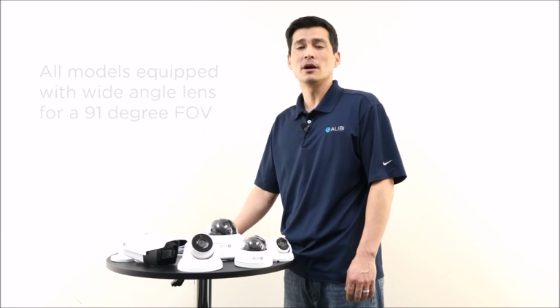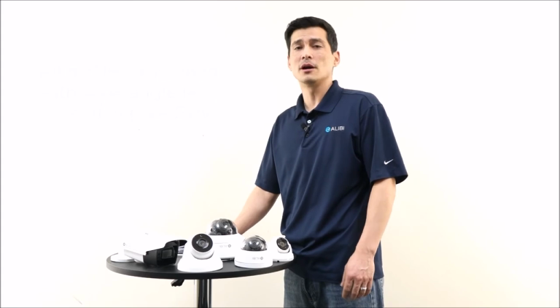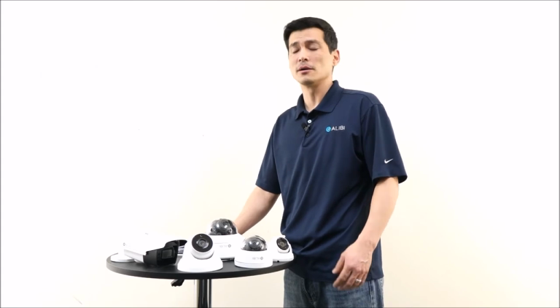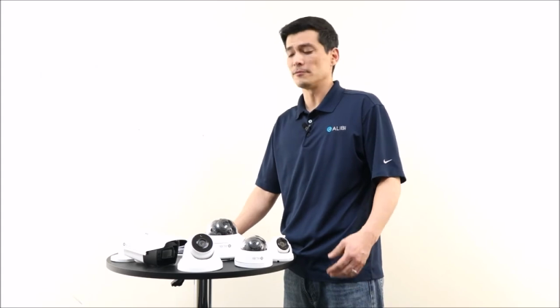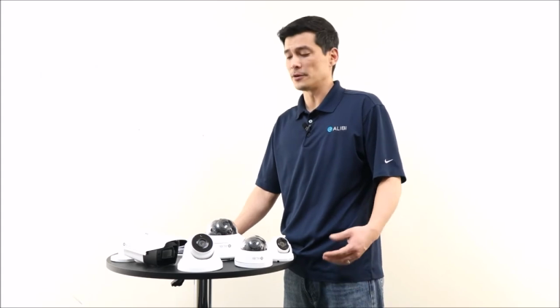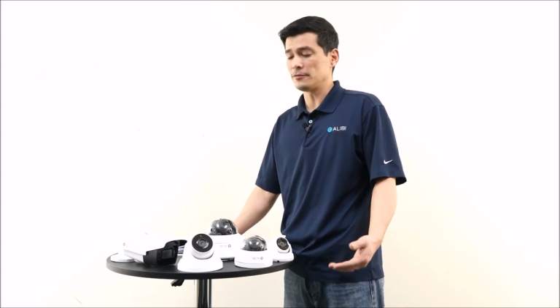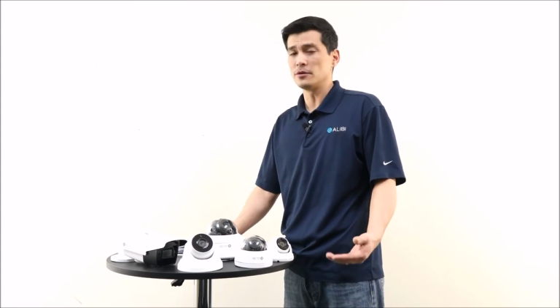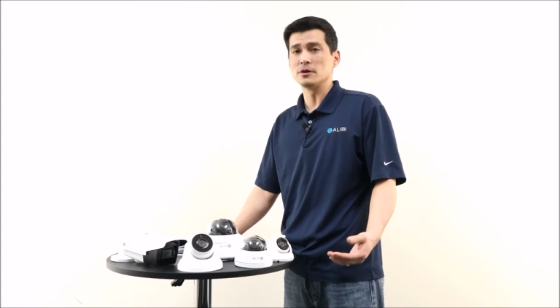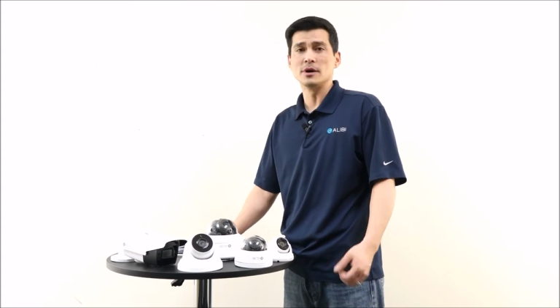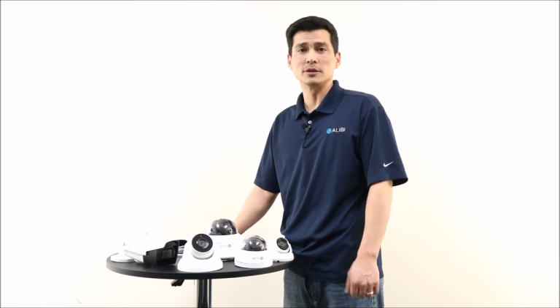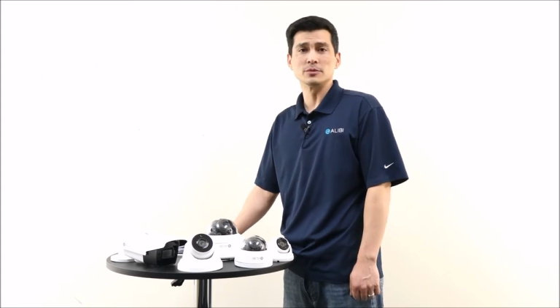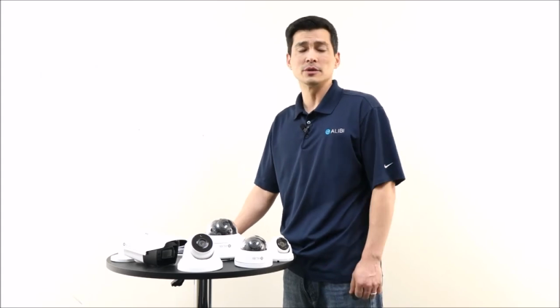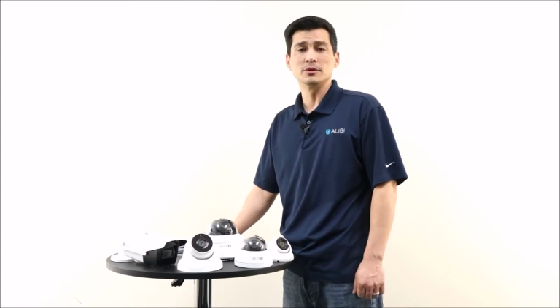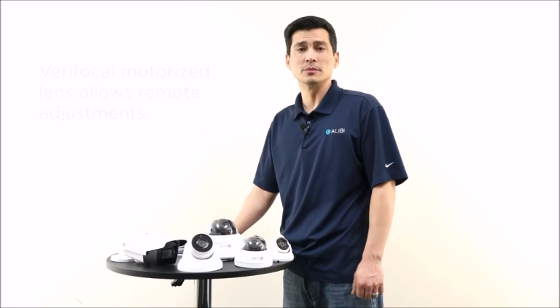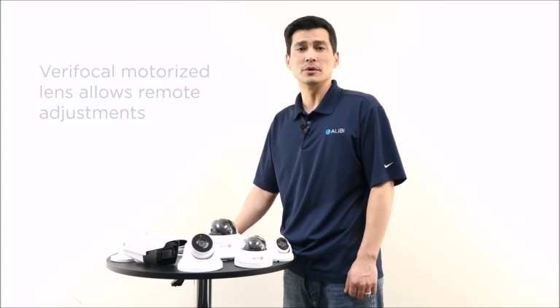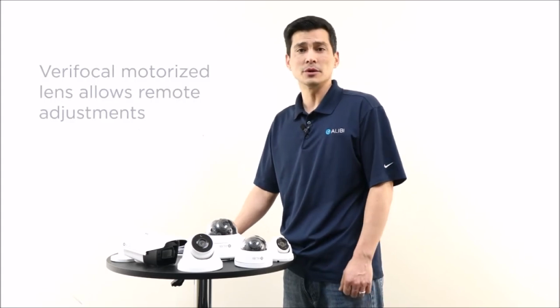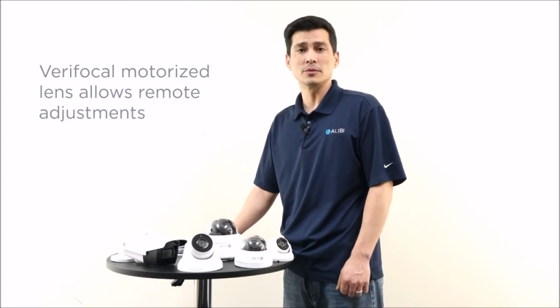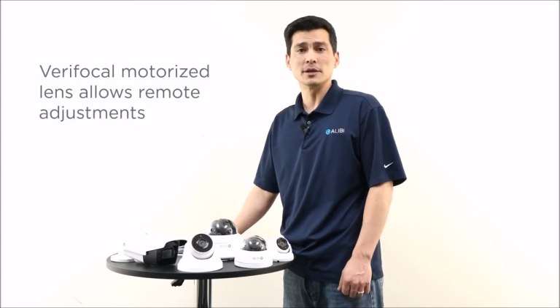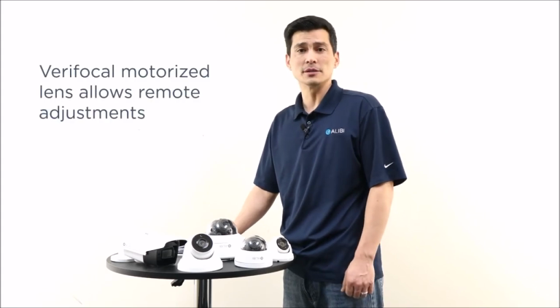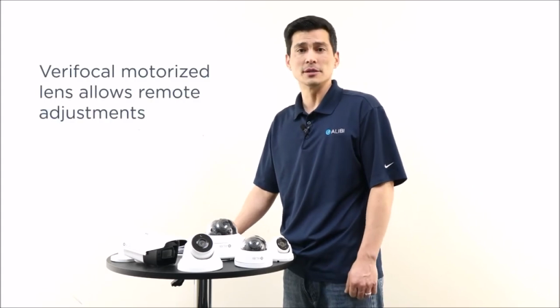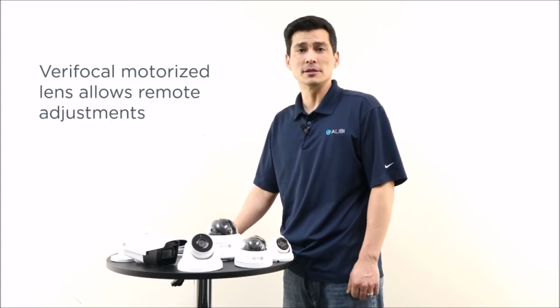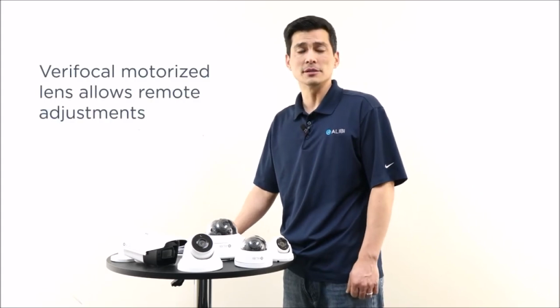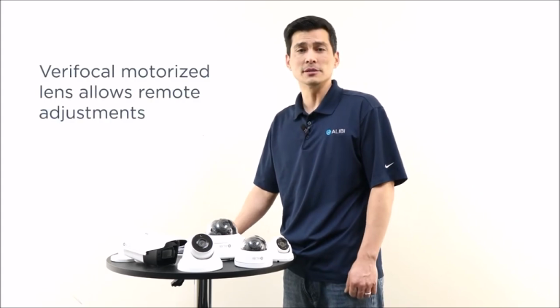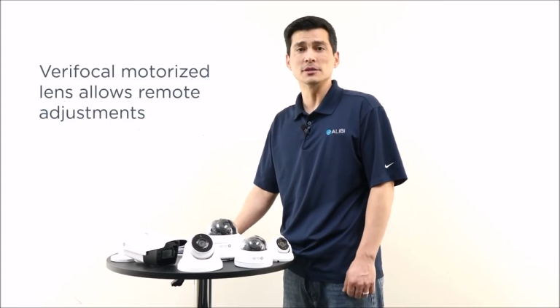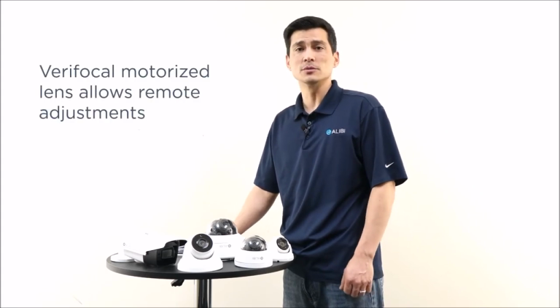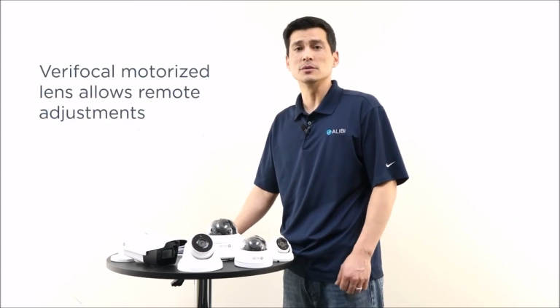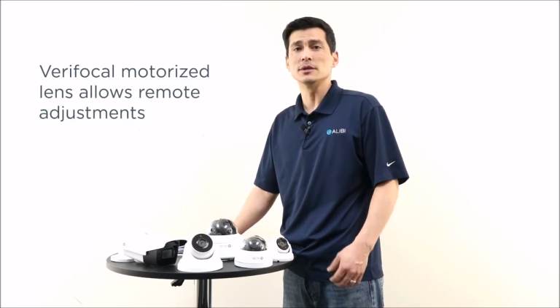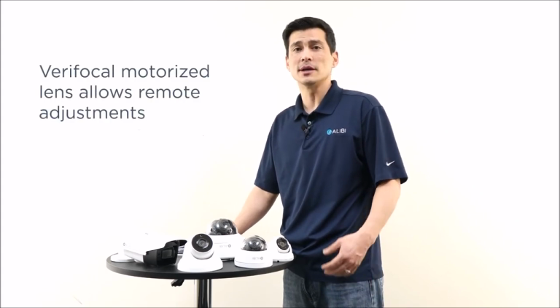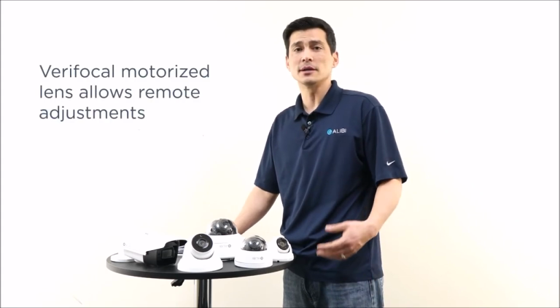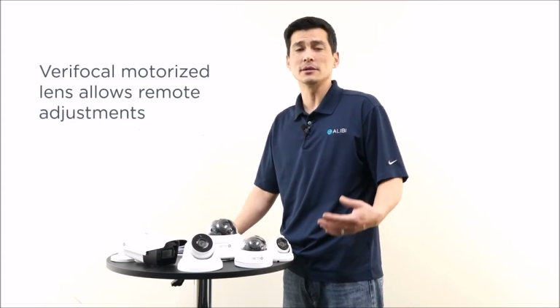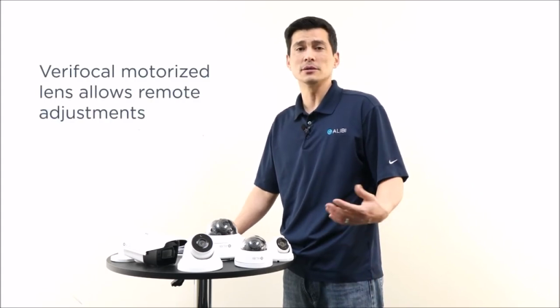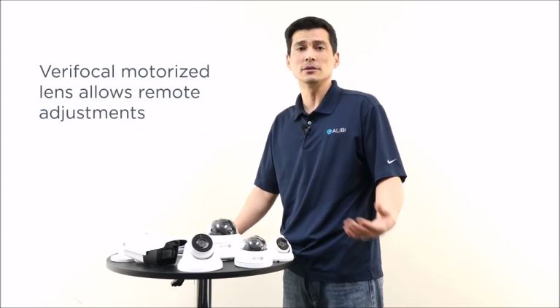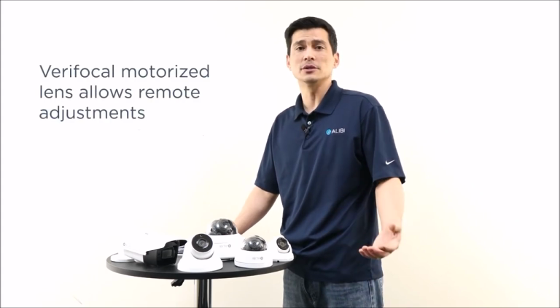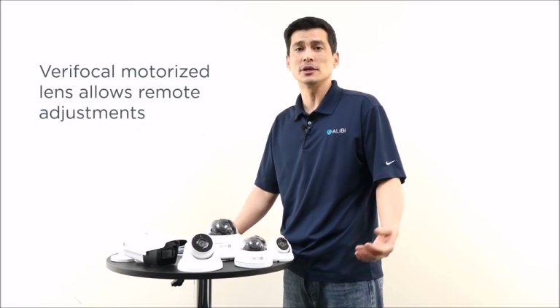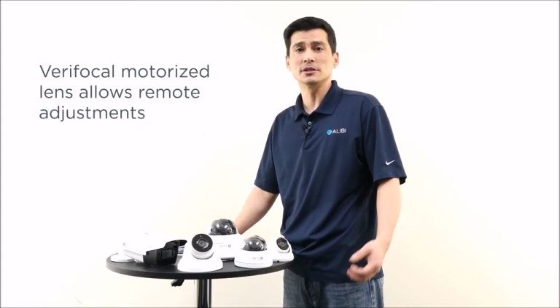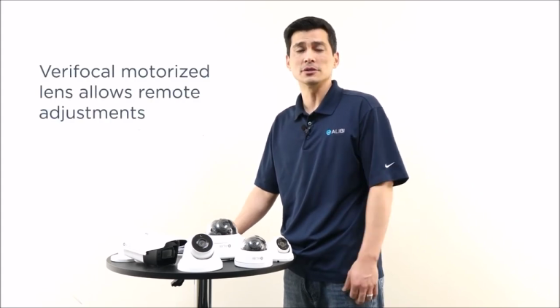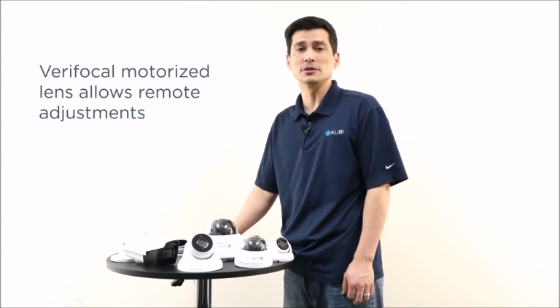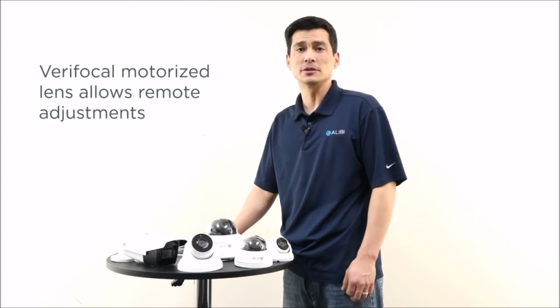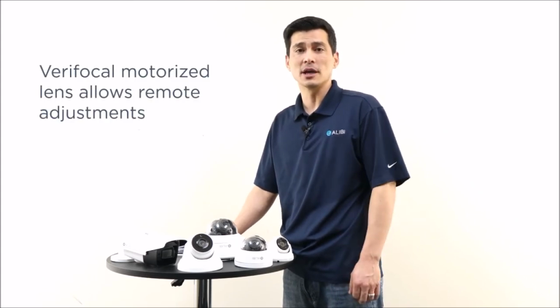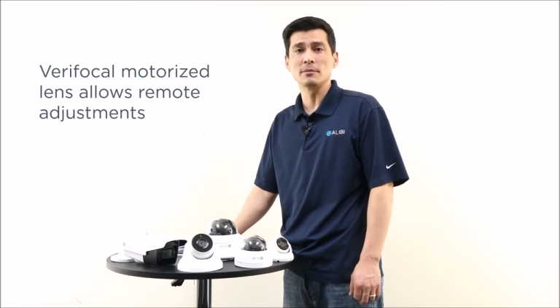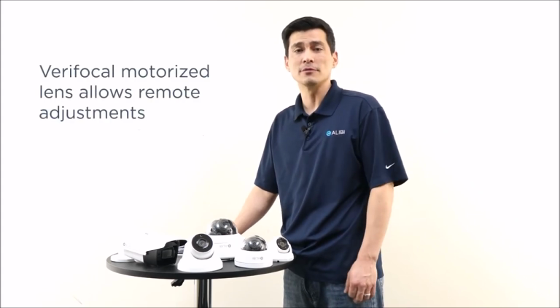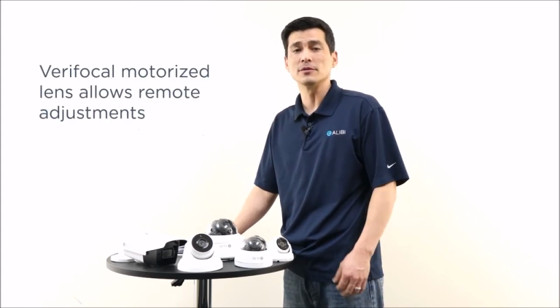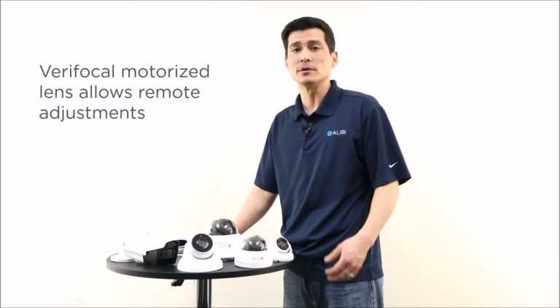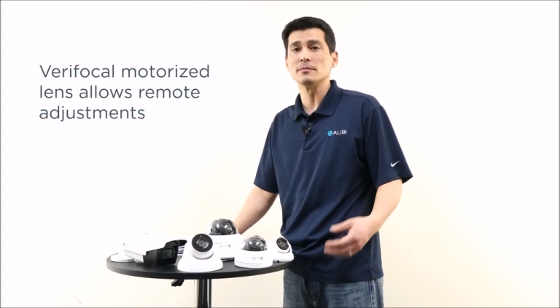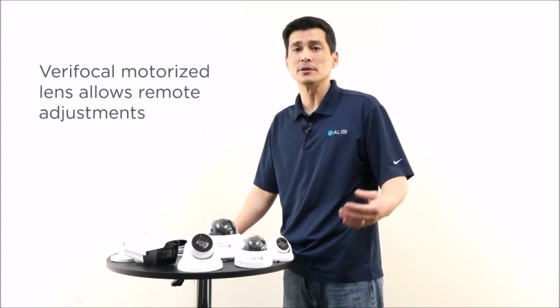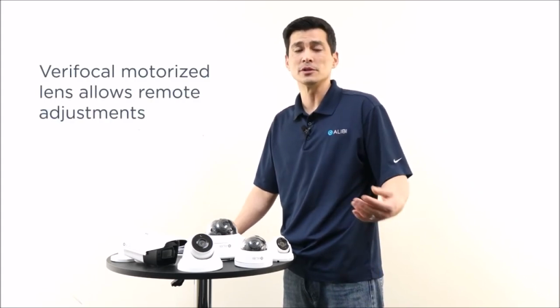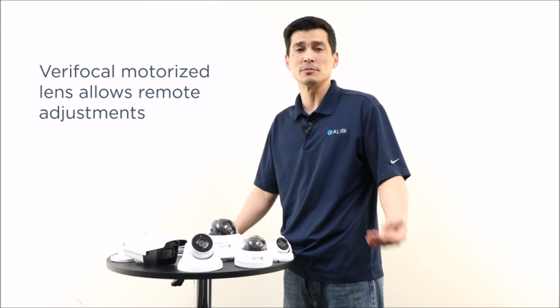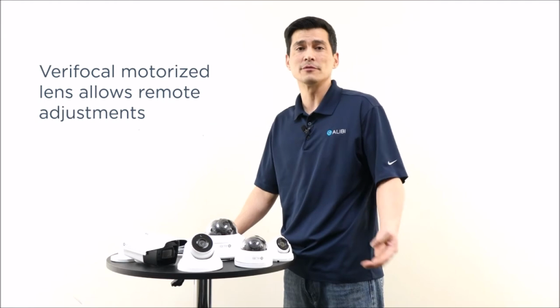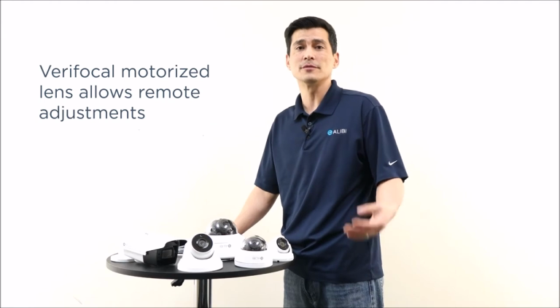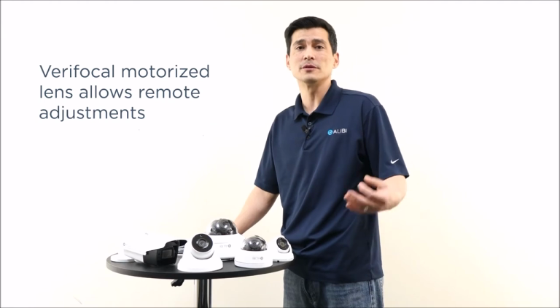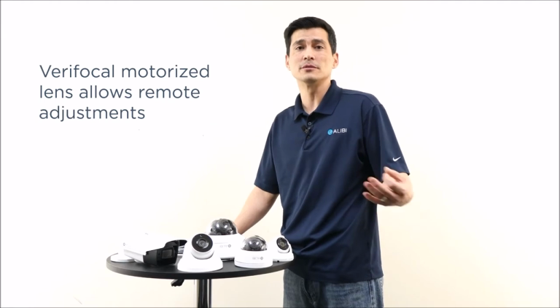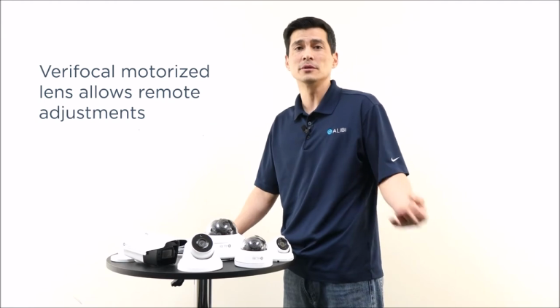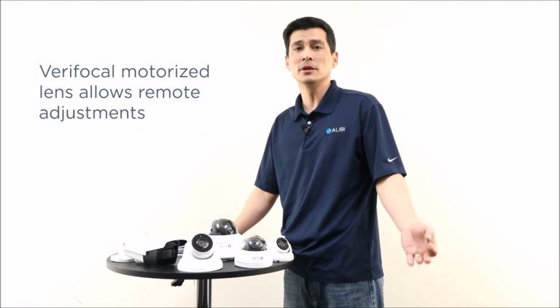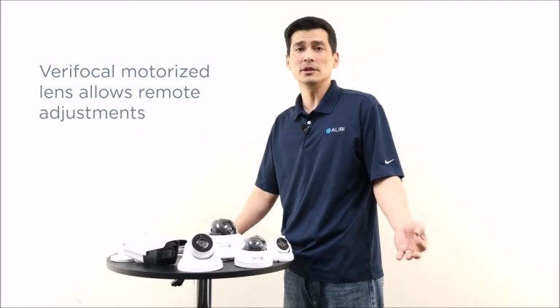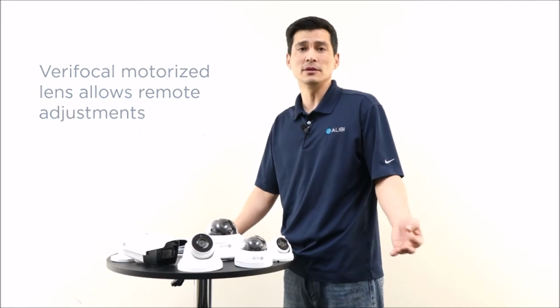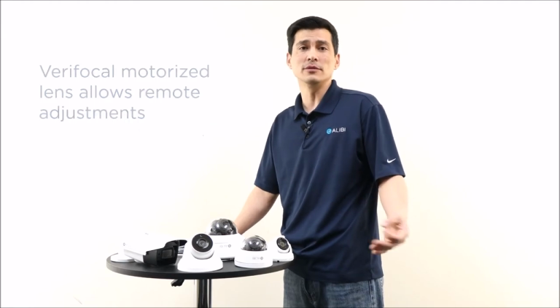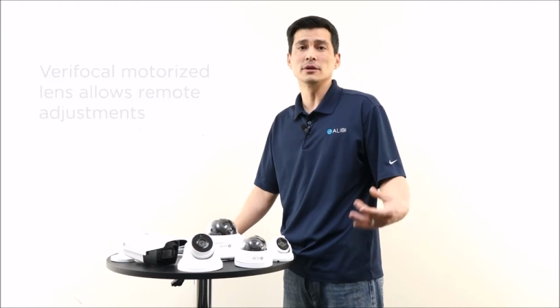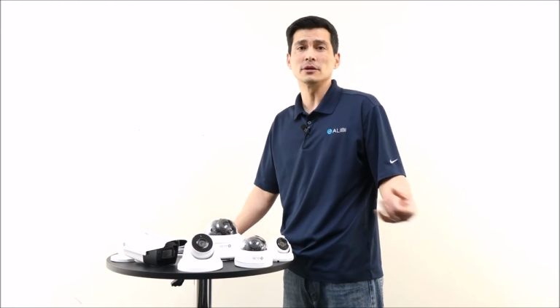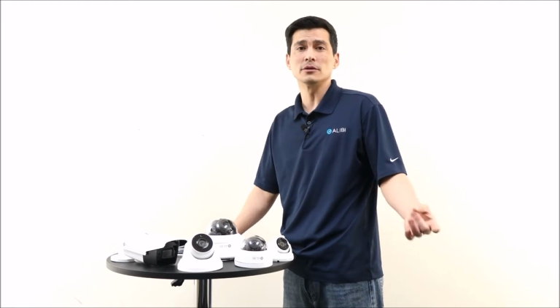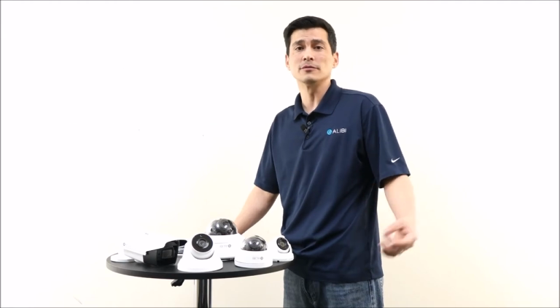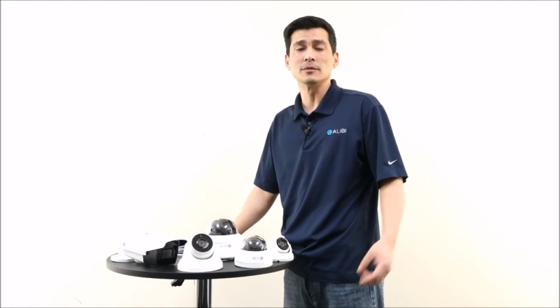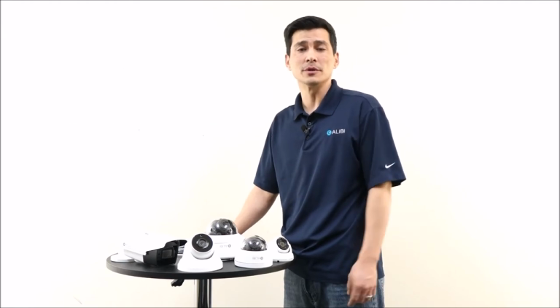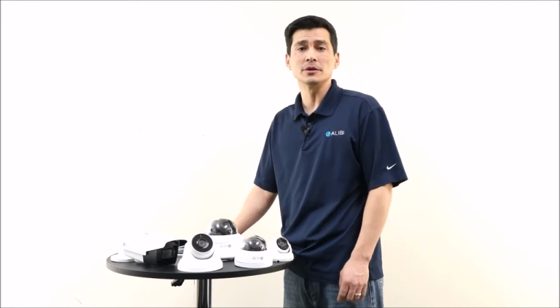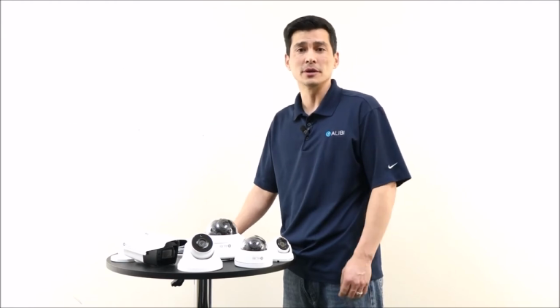Our varifocal models will come with a motorized lens, and this will allow you to adjust your camera from your smartphone, DVR, or from the internet.